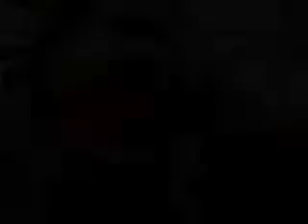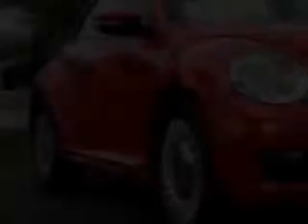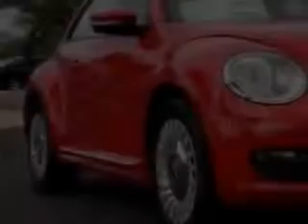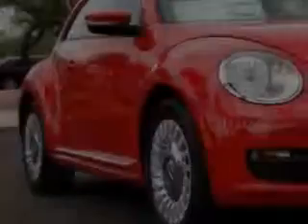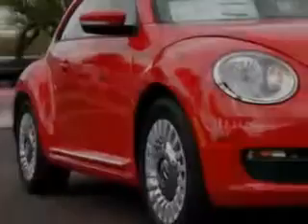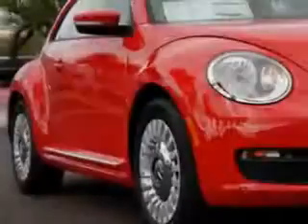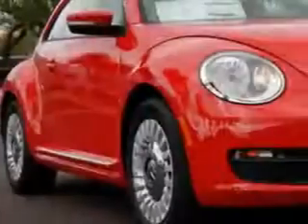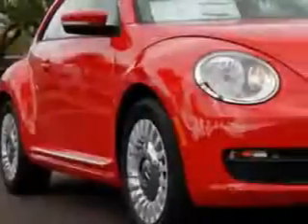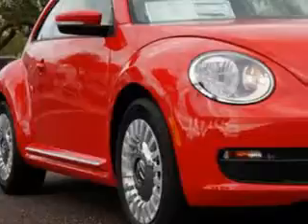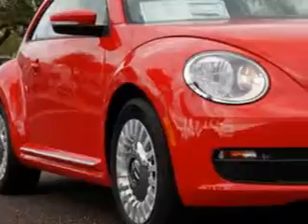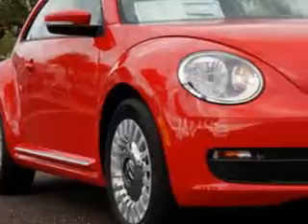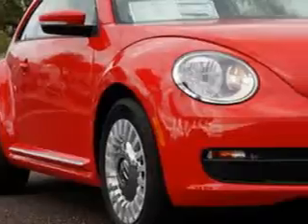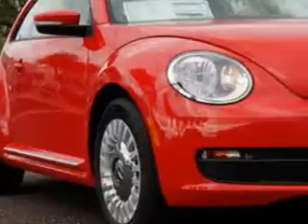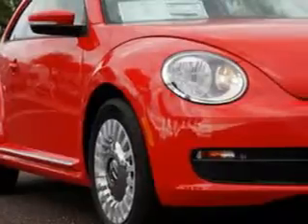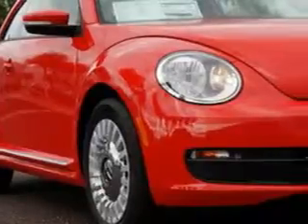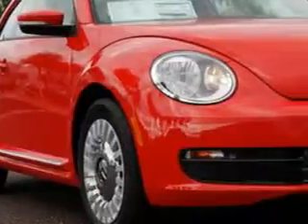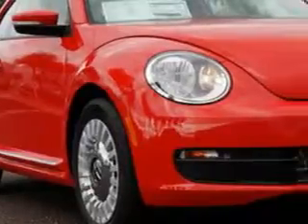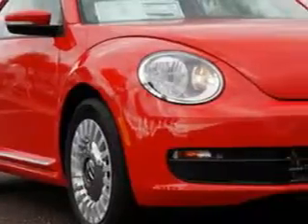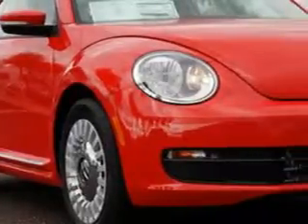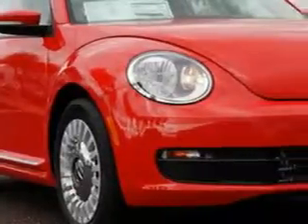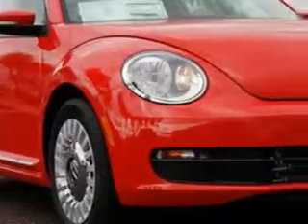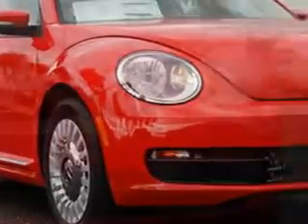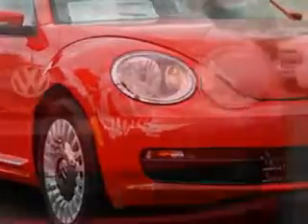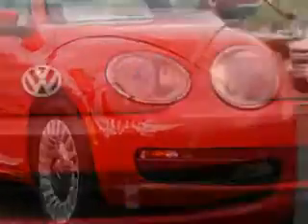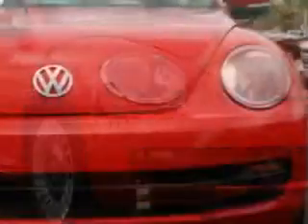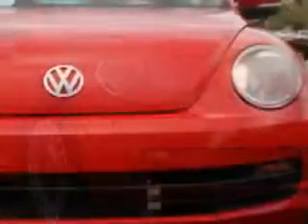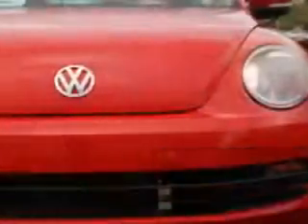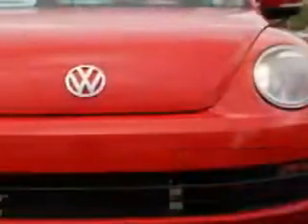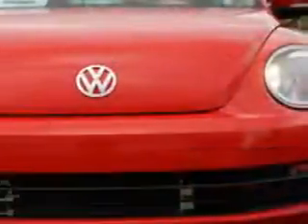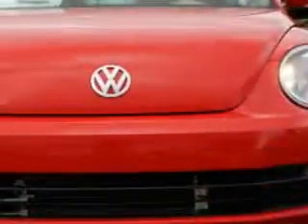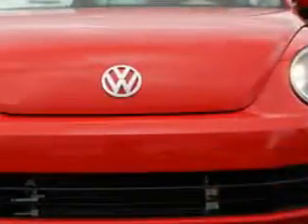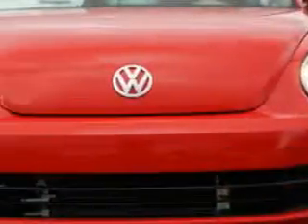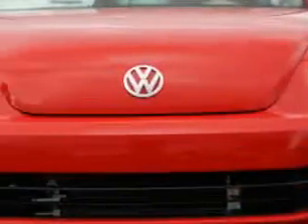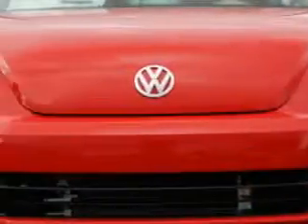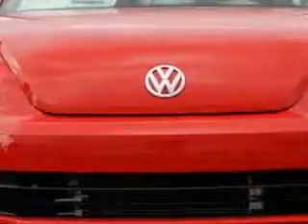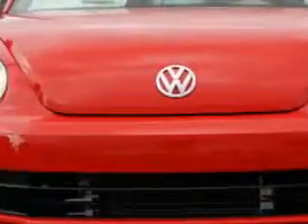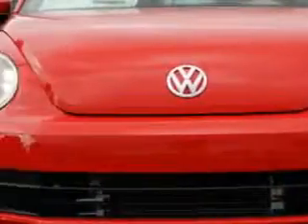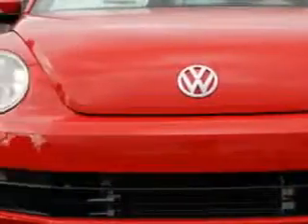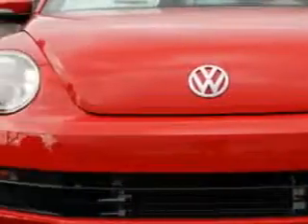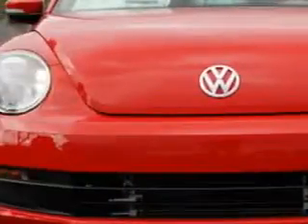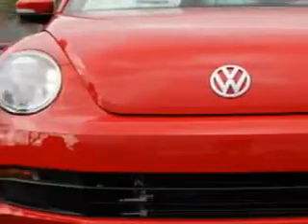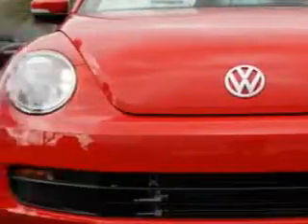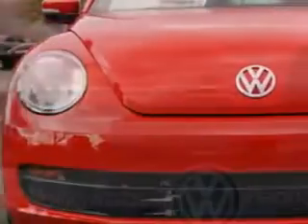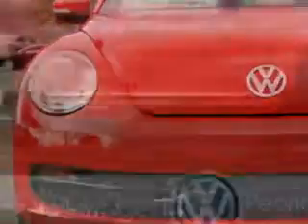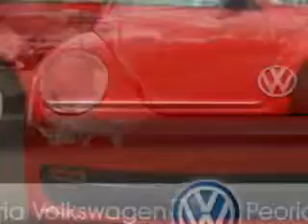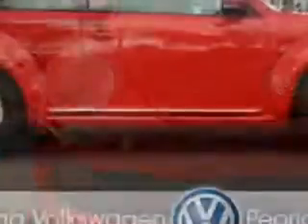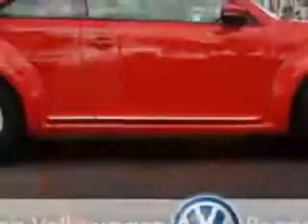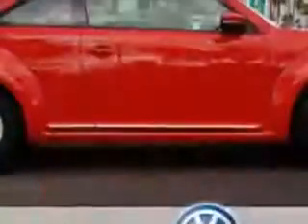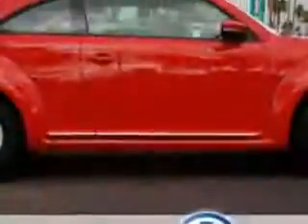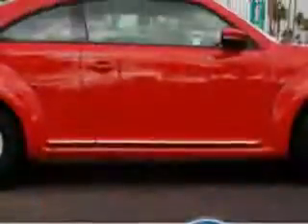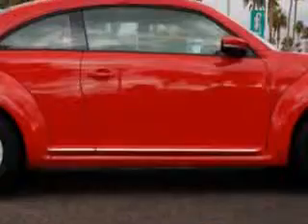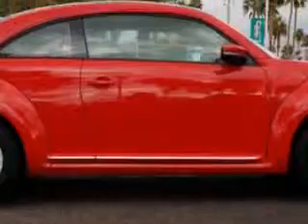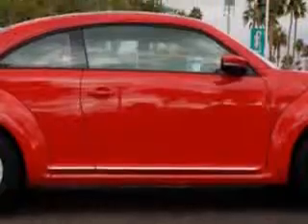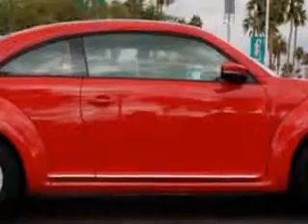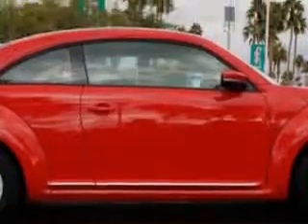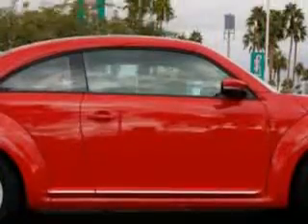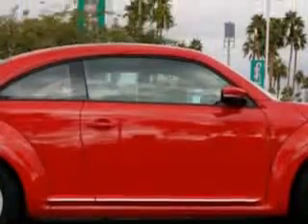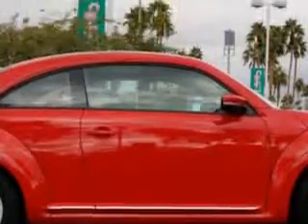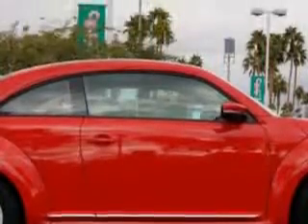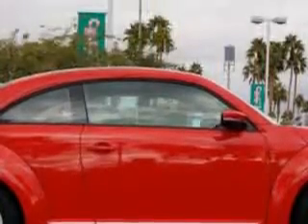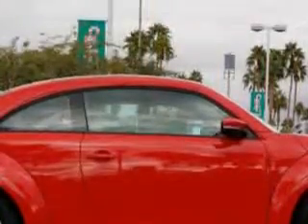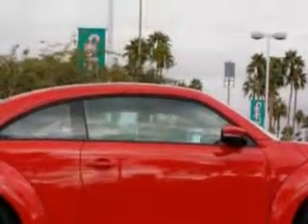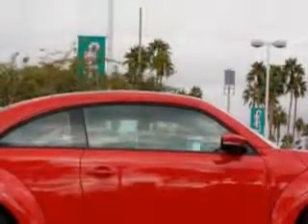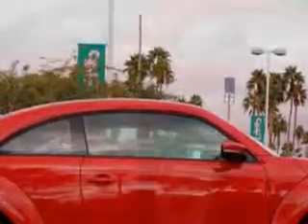You will love this Tornado Red 2015 Volkswagen Beetle Coupe, equipped with a four-cylinder engine and a Tiptronic transmission.